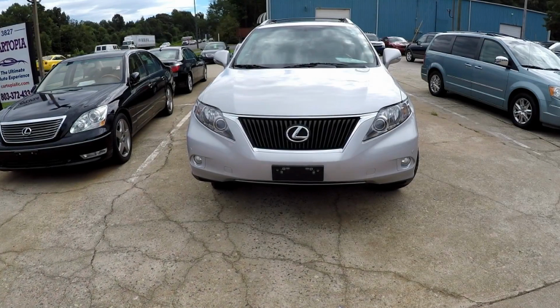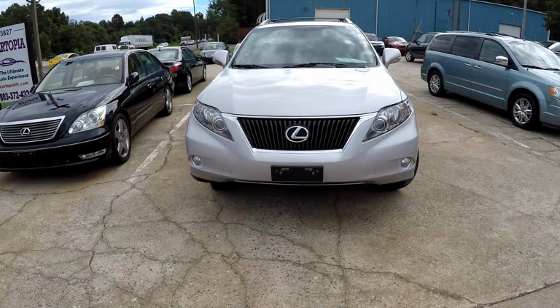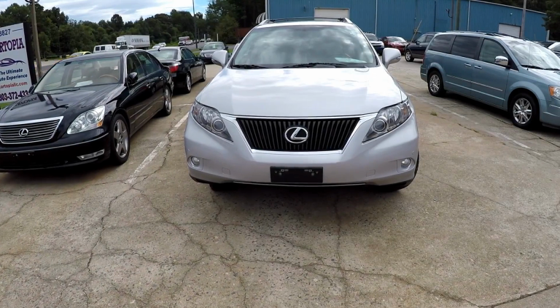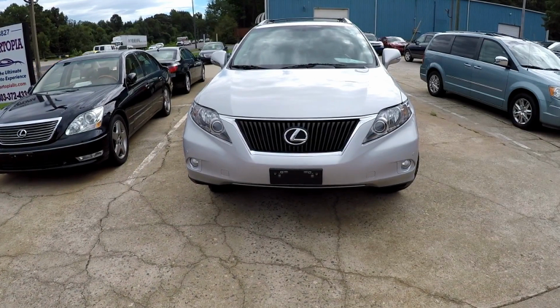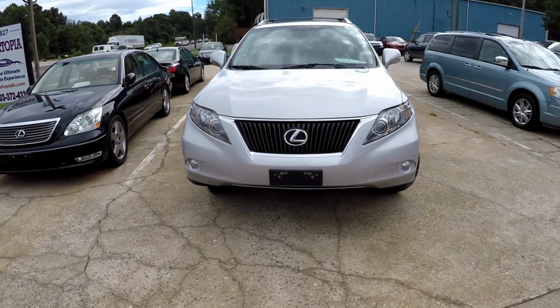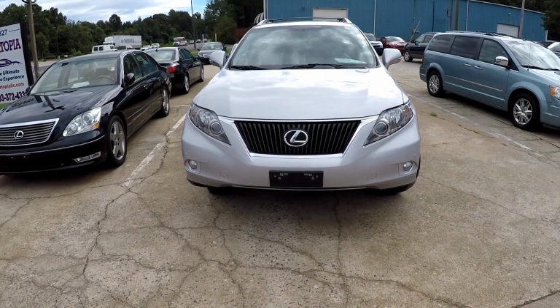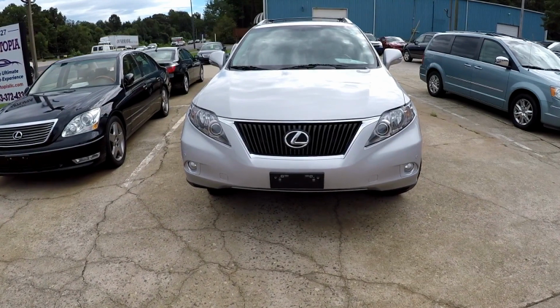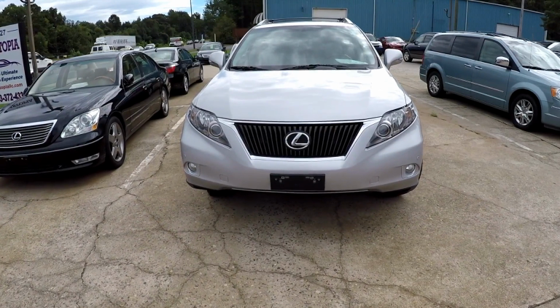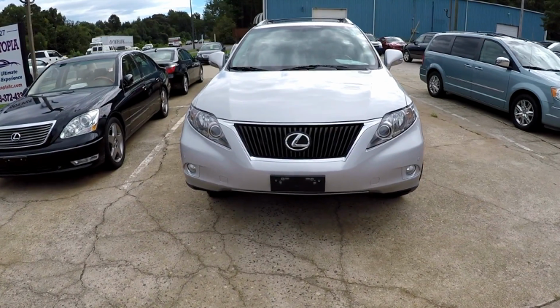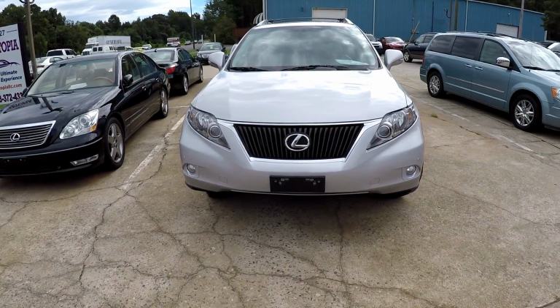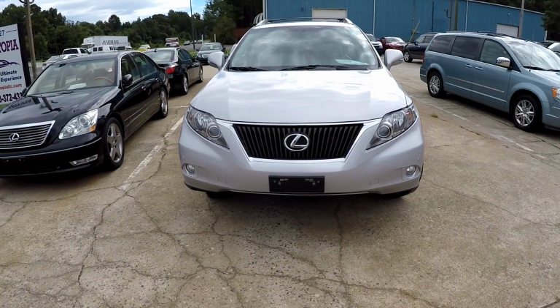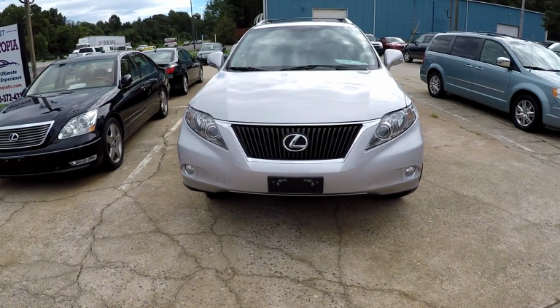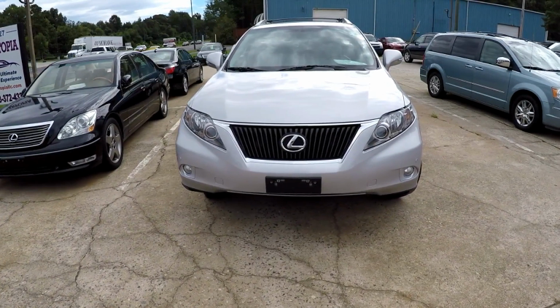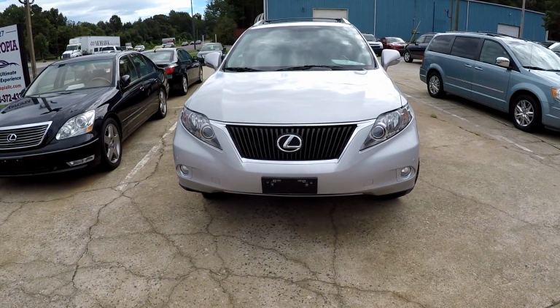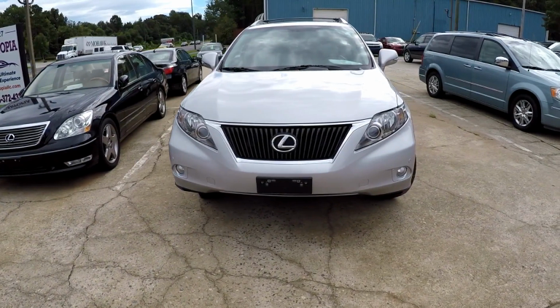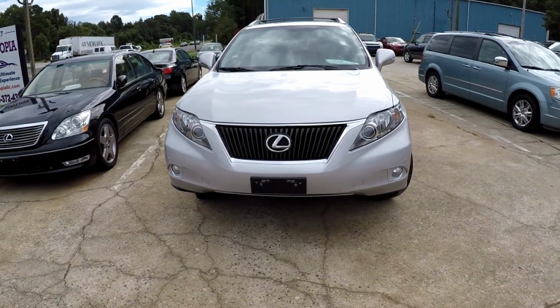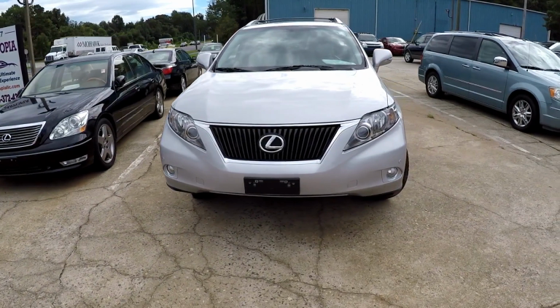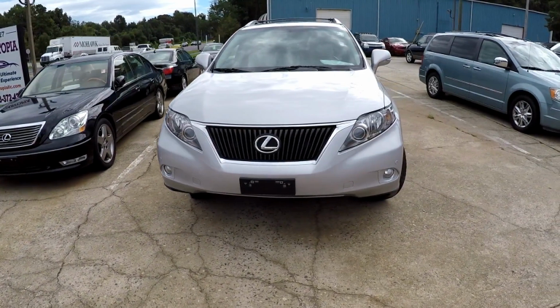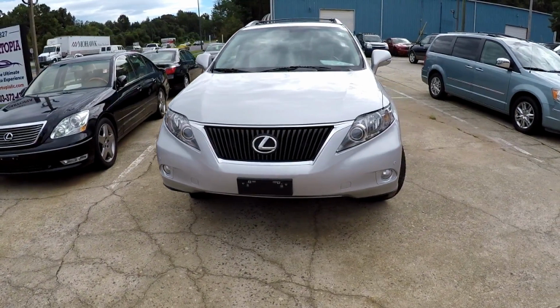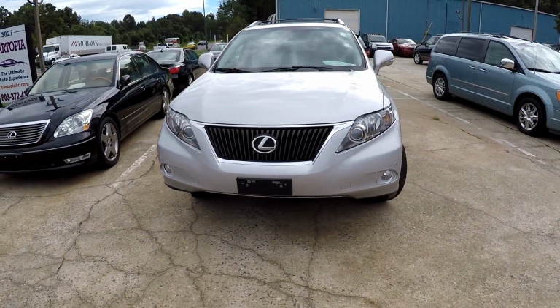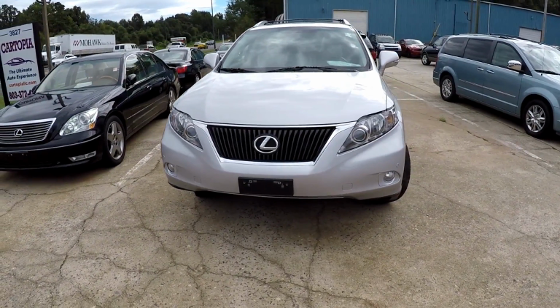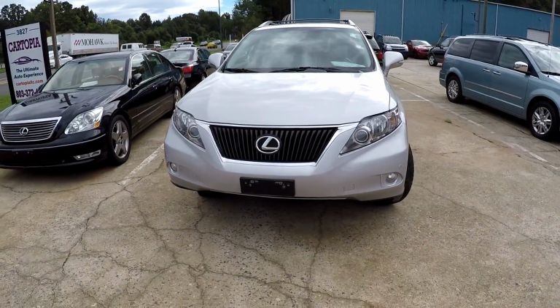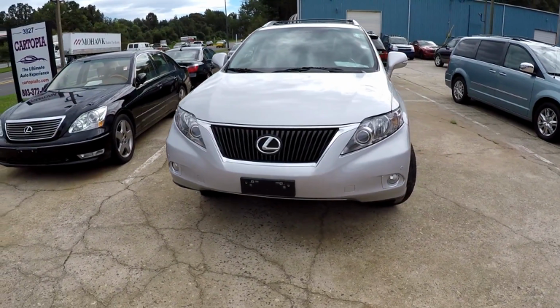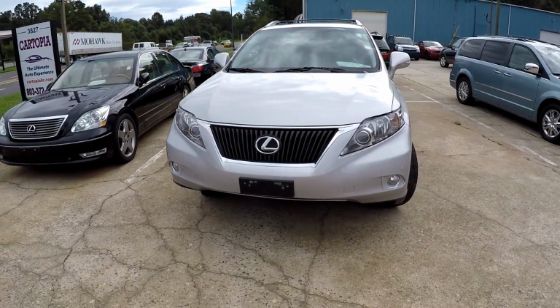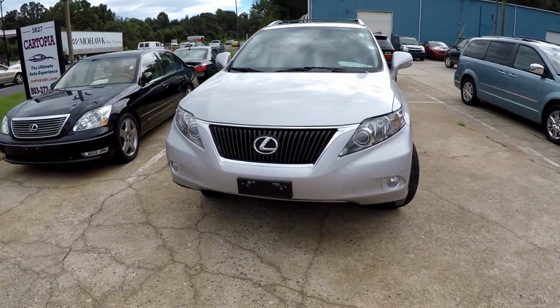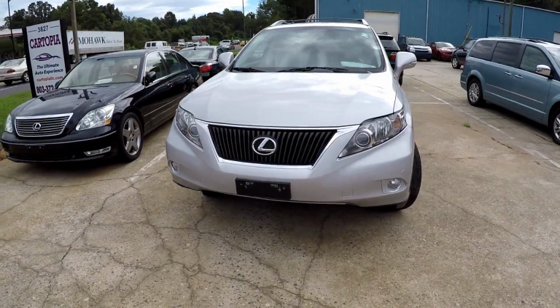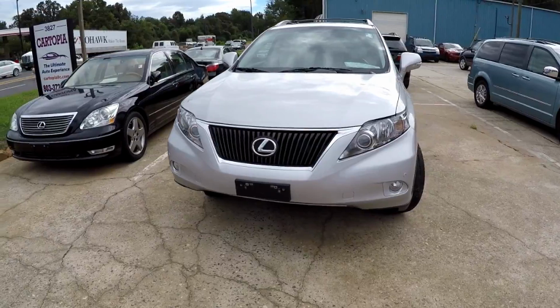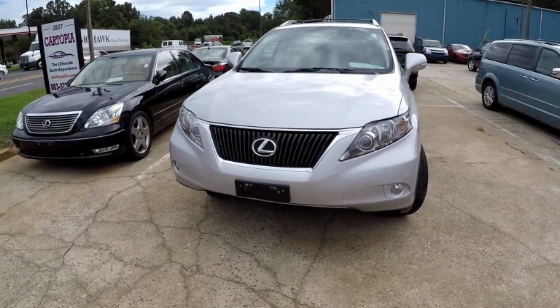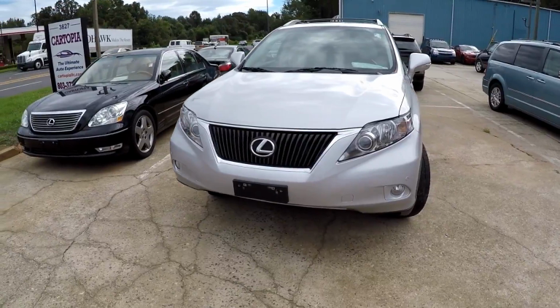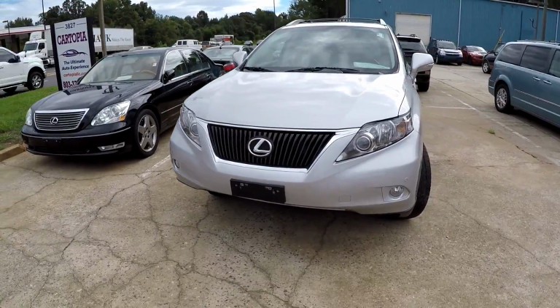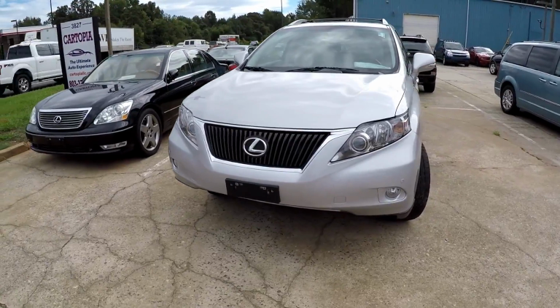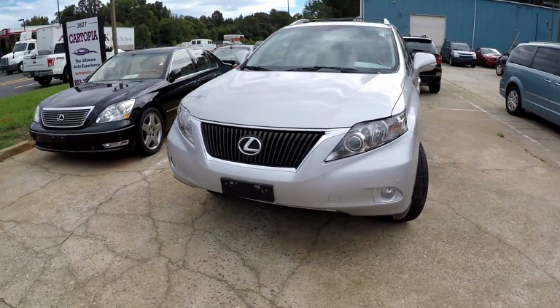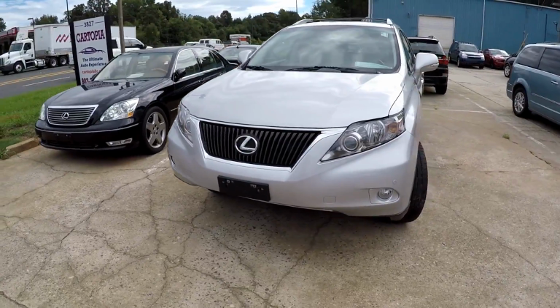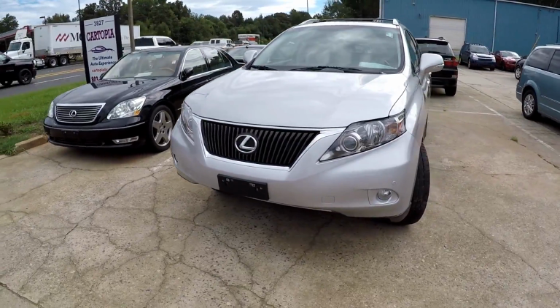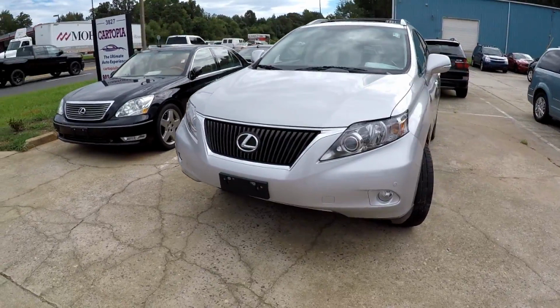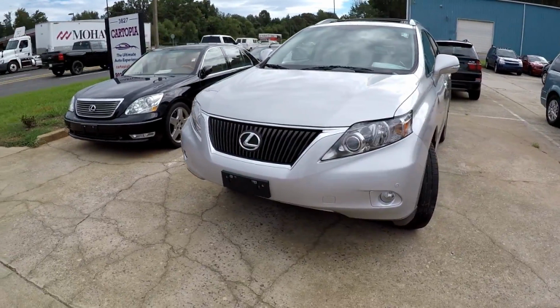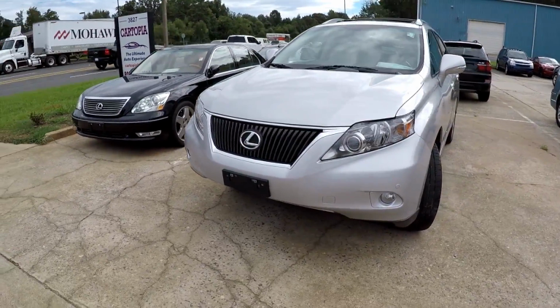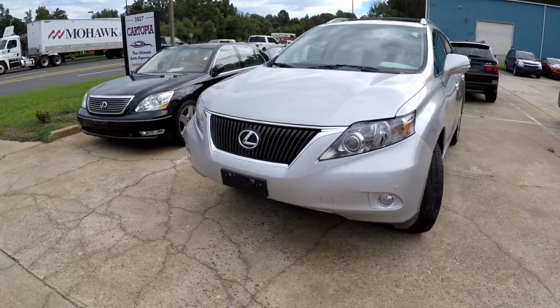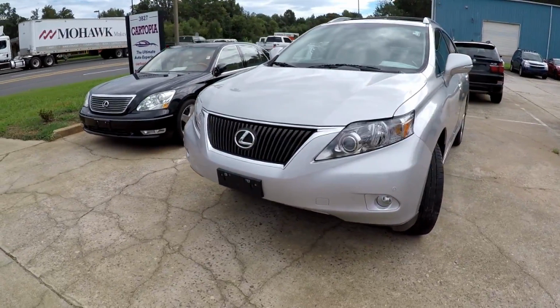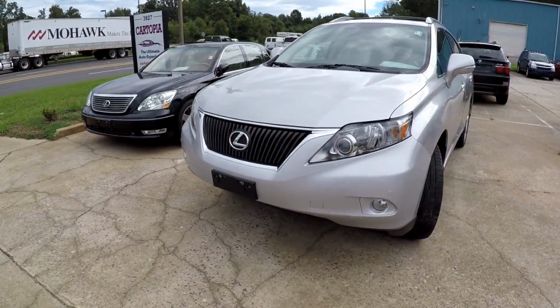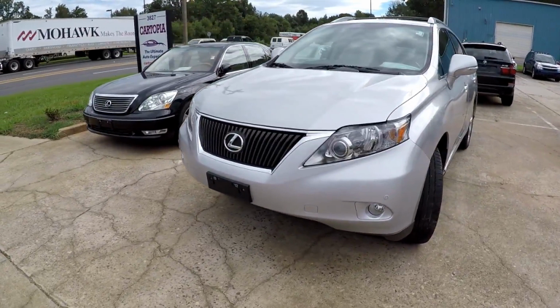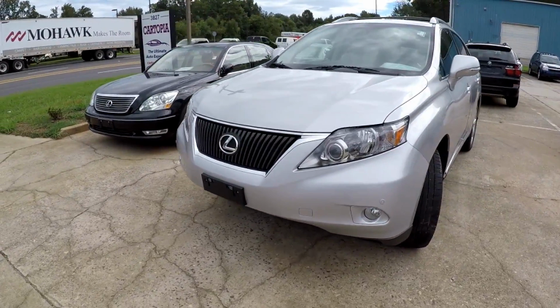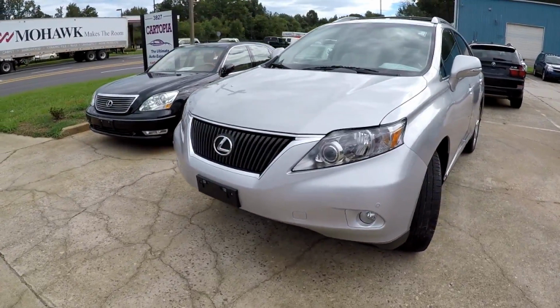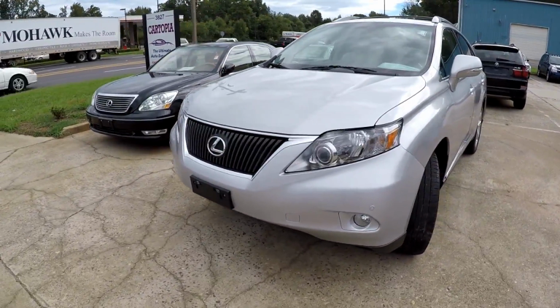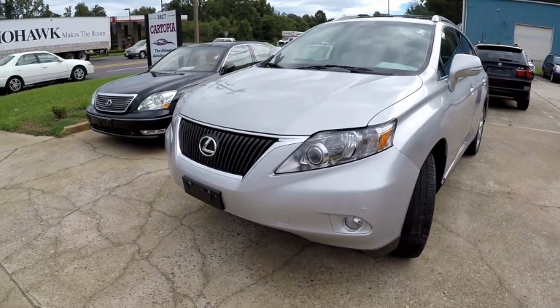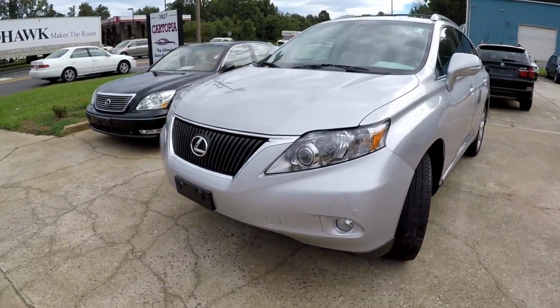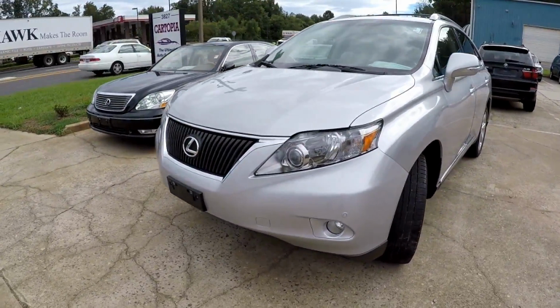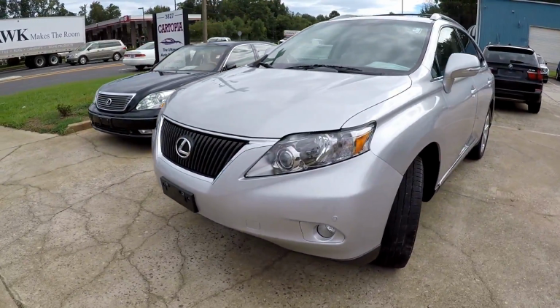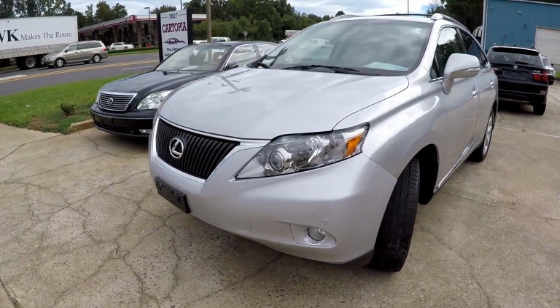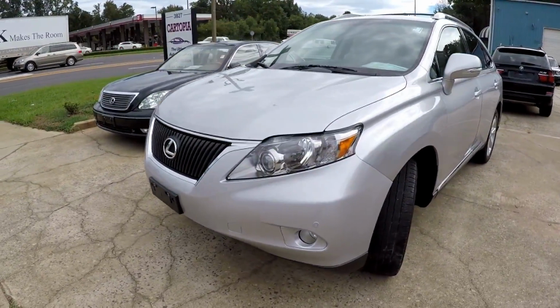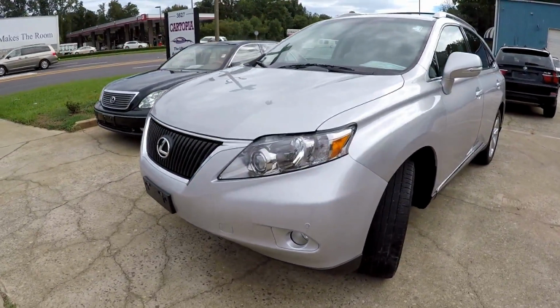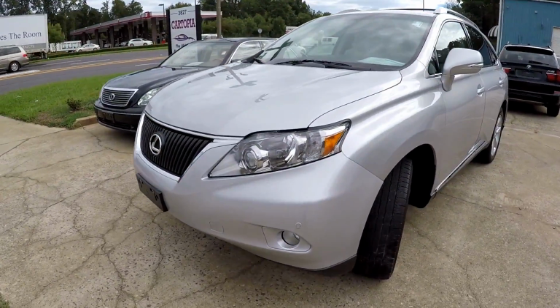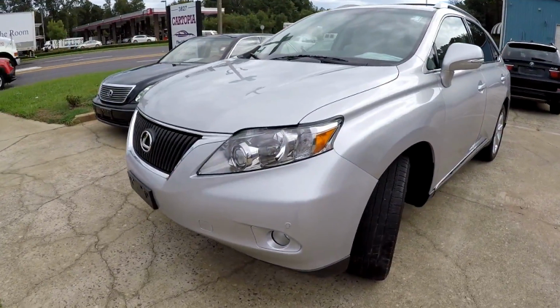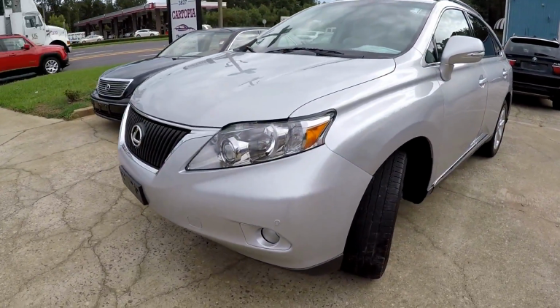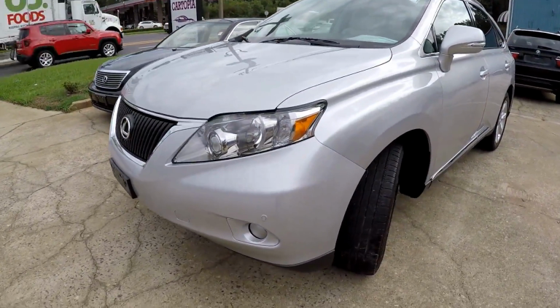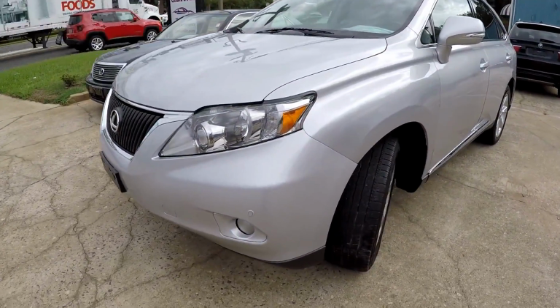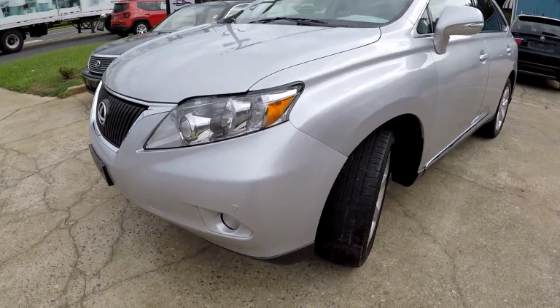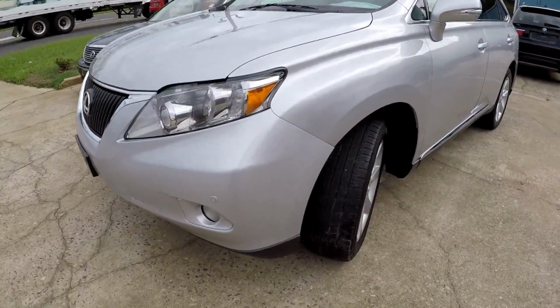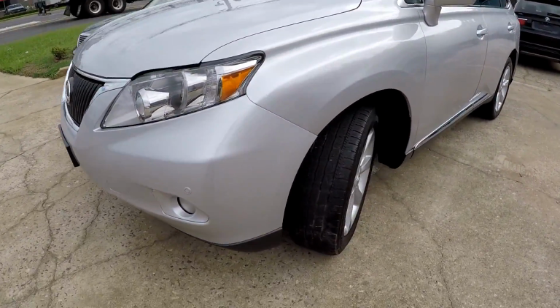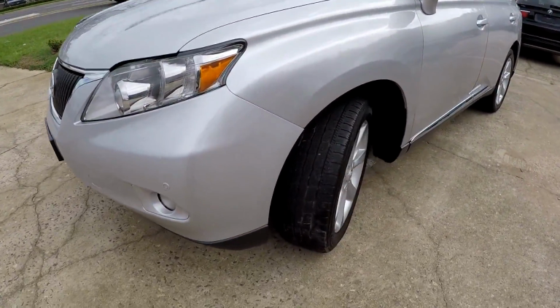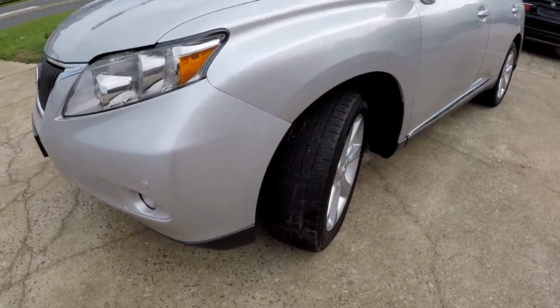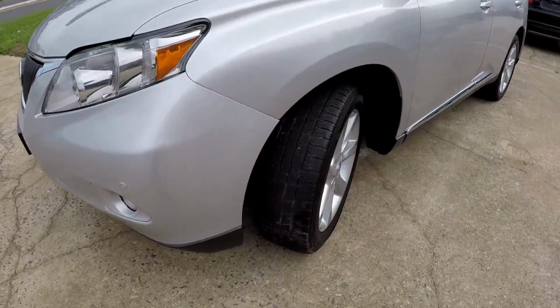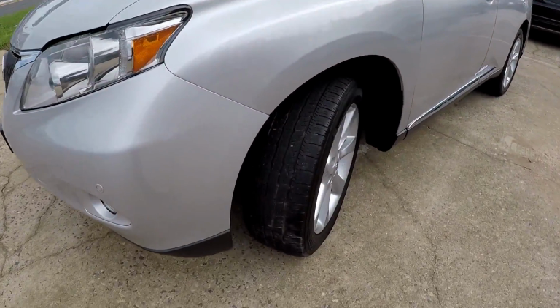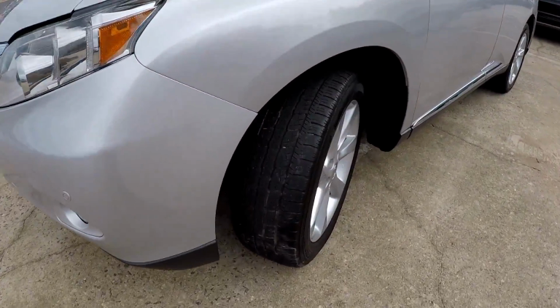Here we are looking at a 2012 Lexus RX 350. We'll do a walk around here to check out the tires.